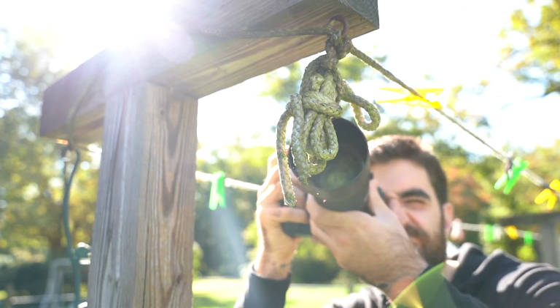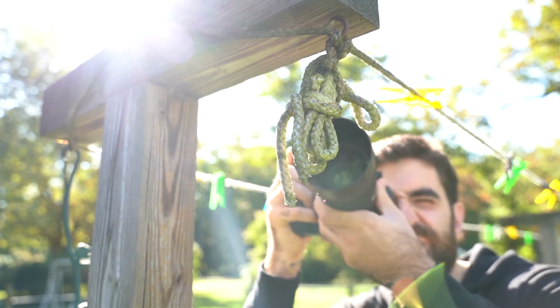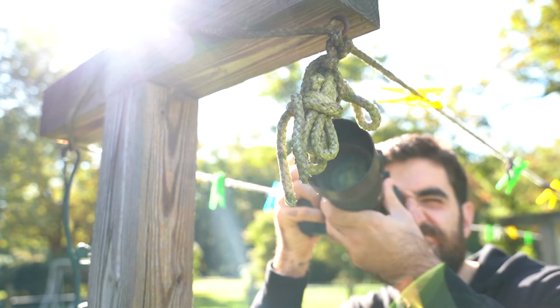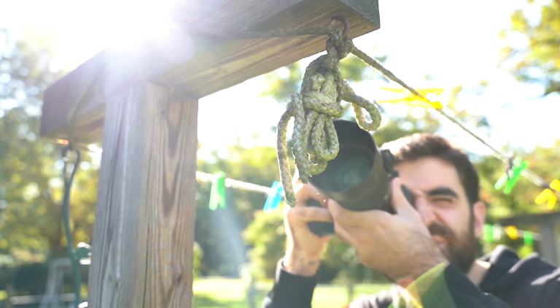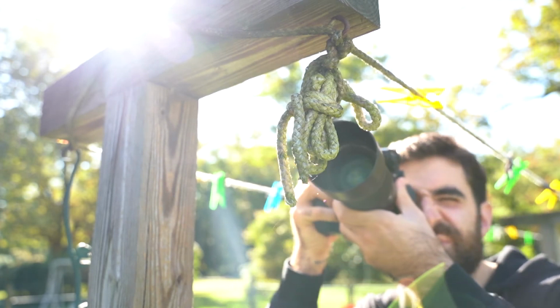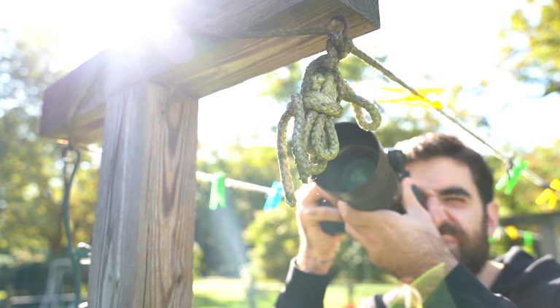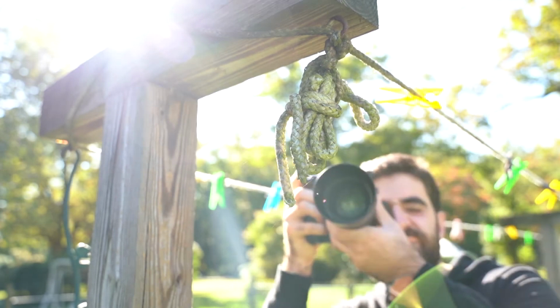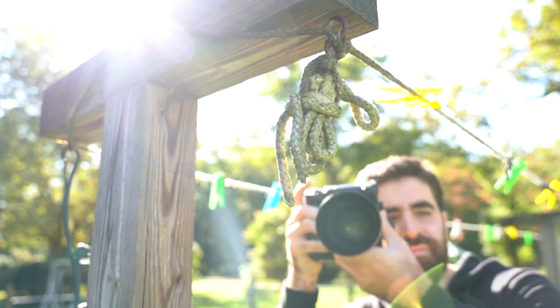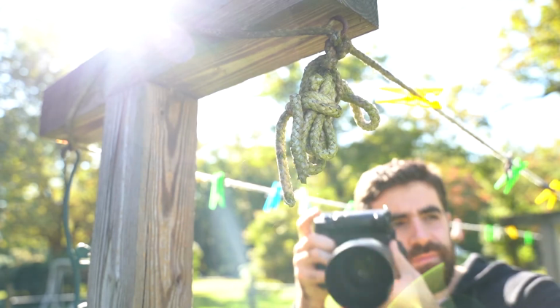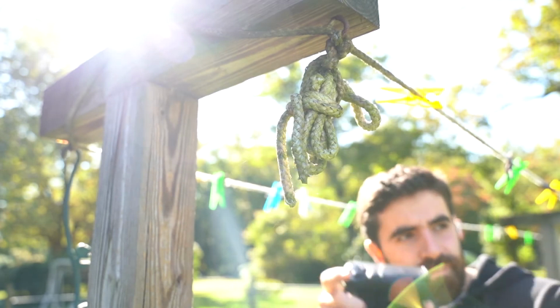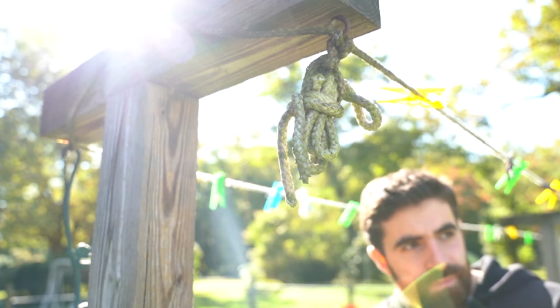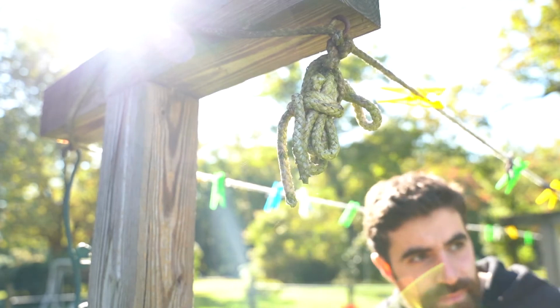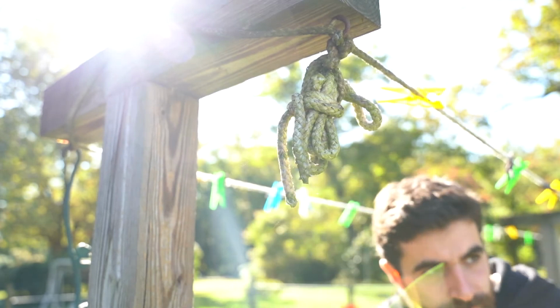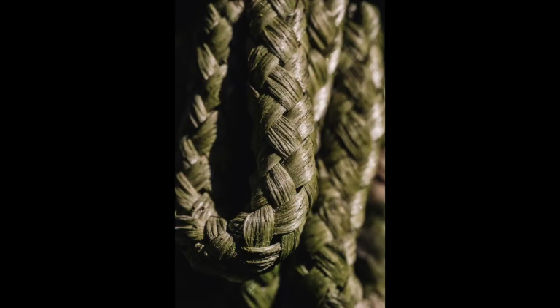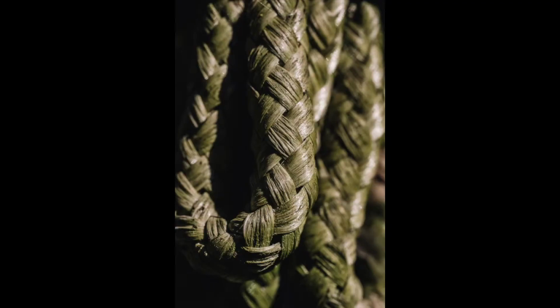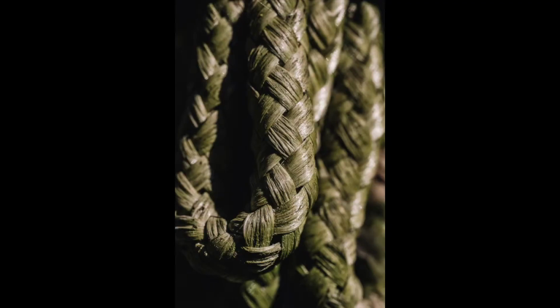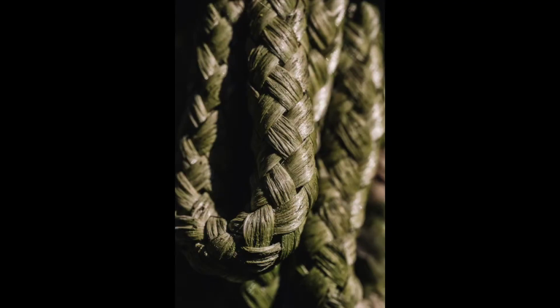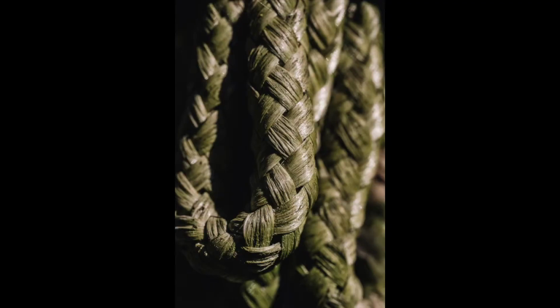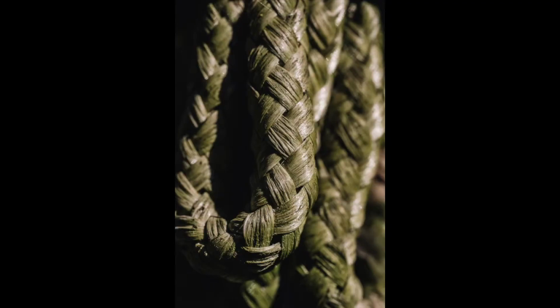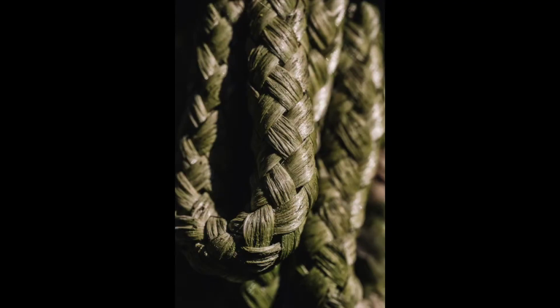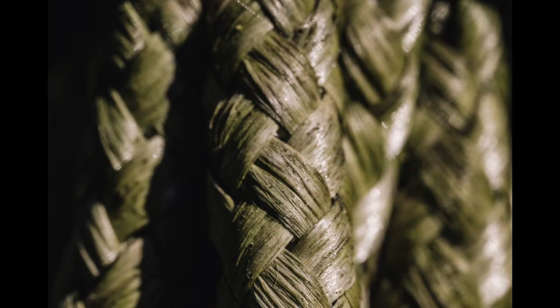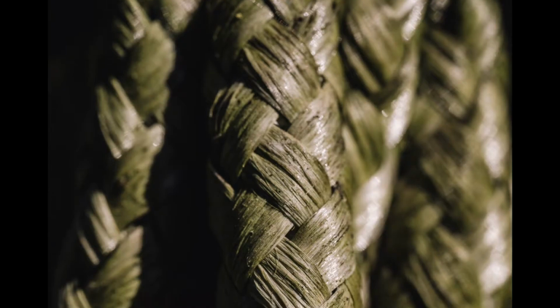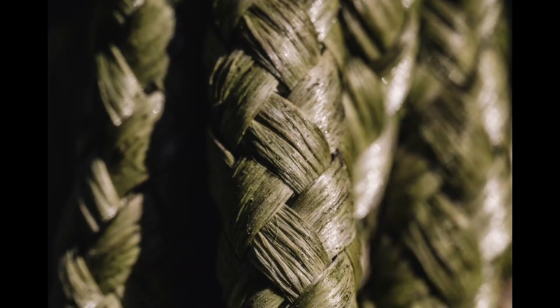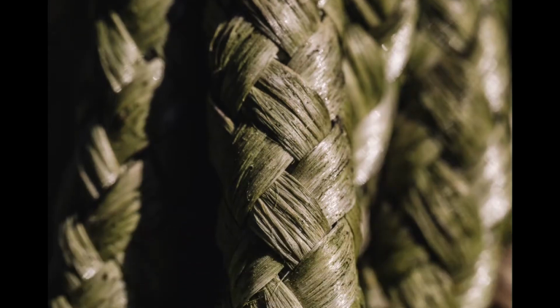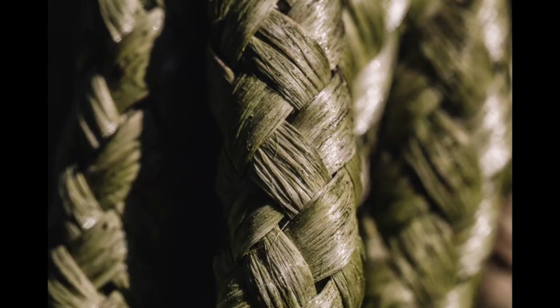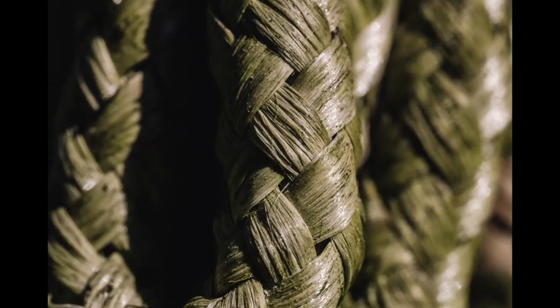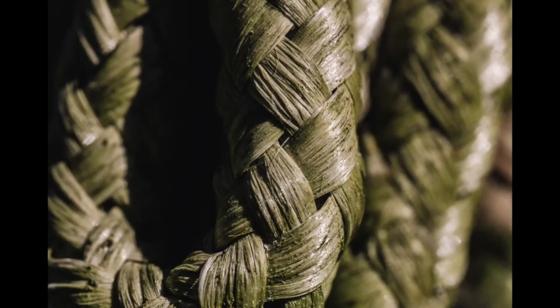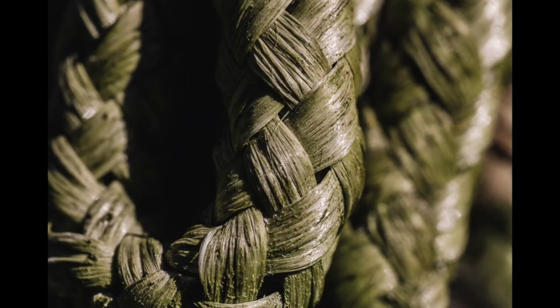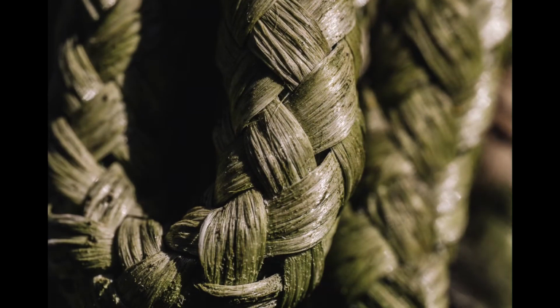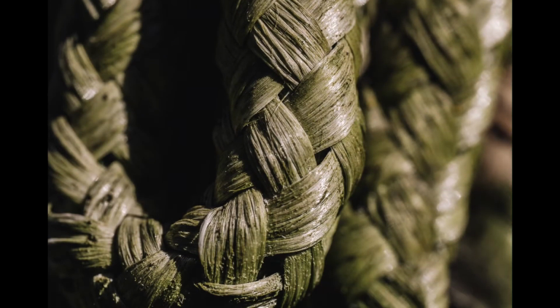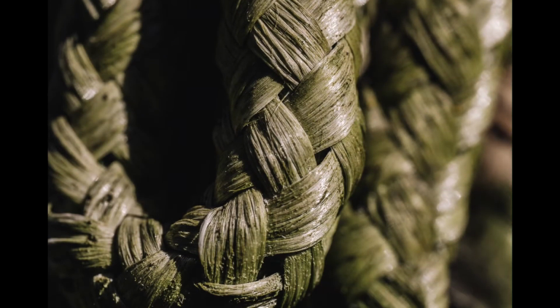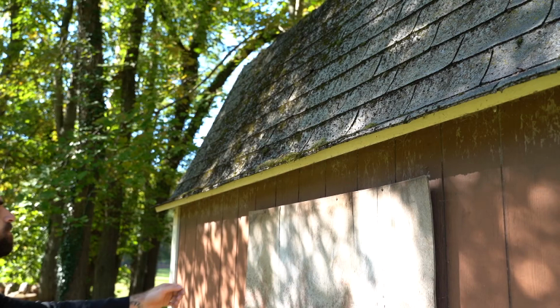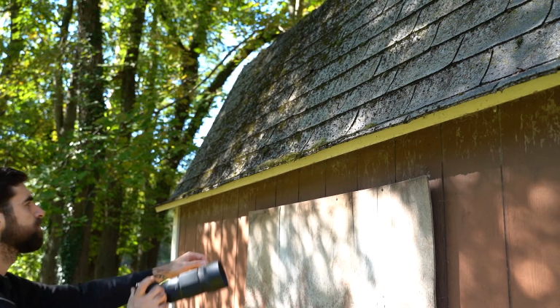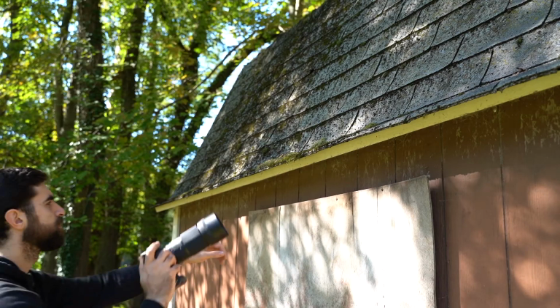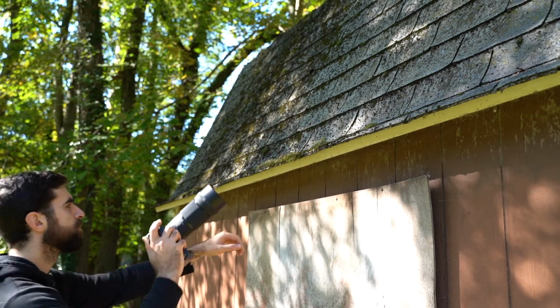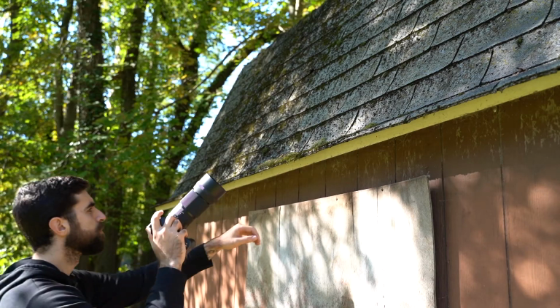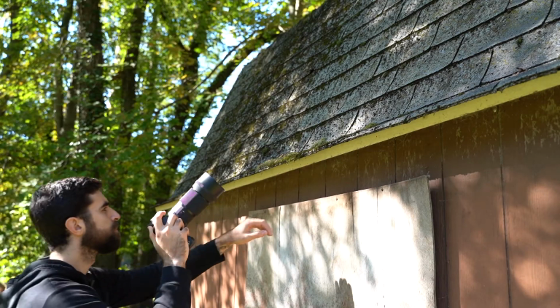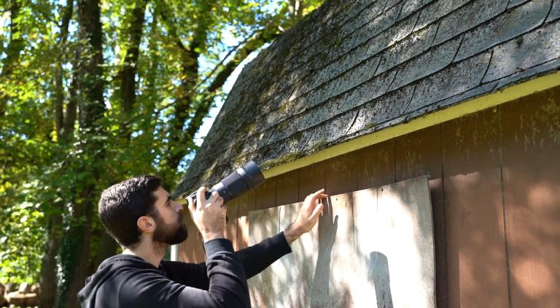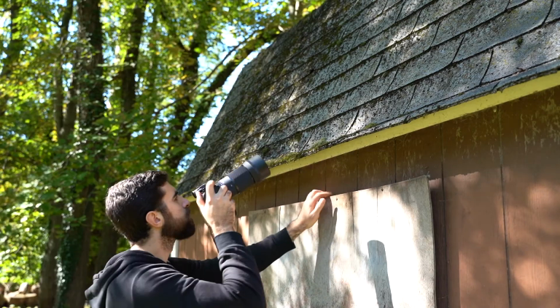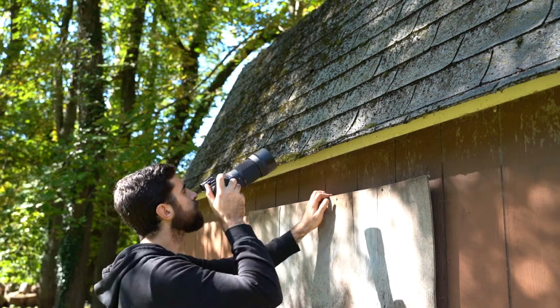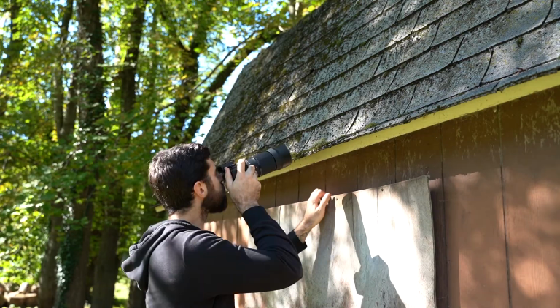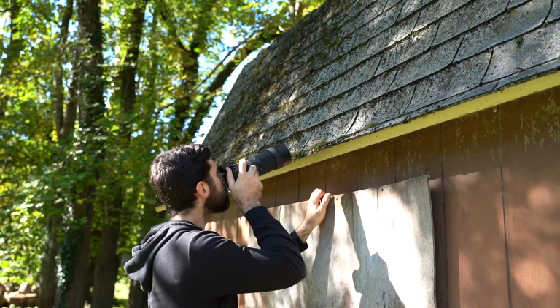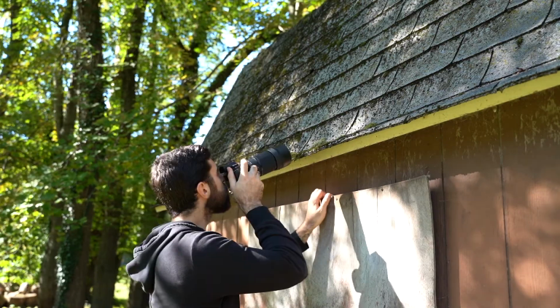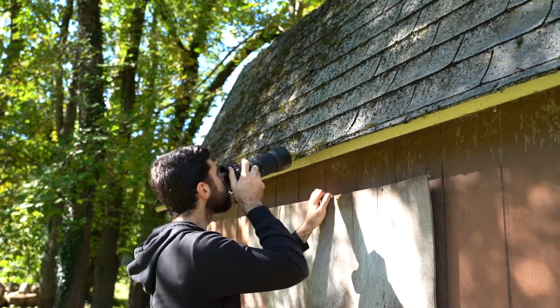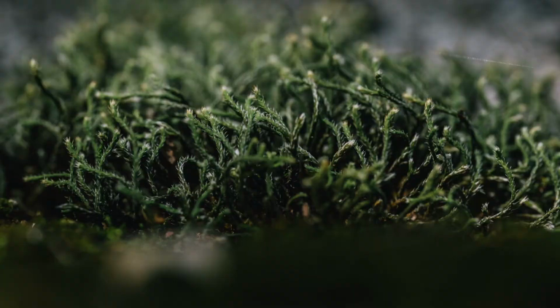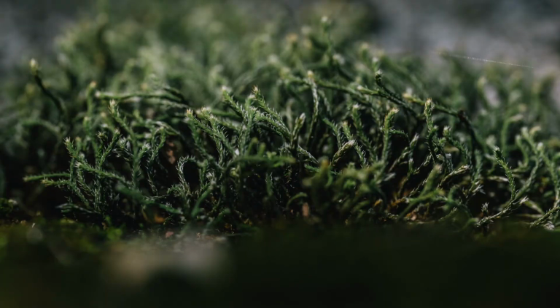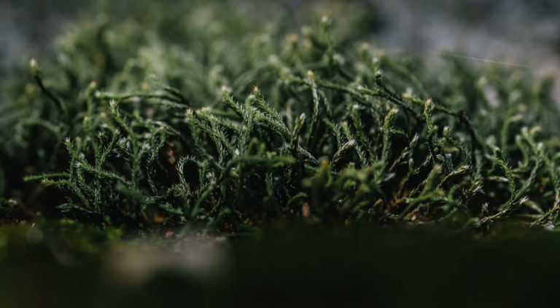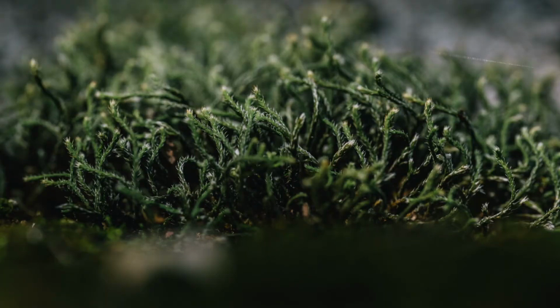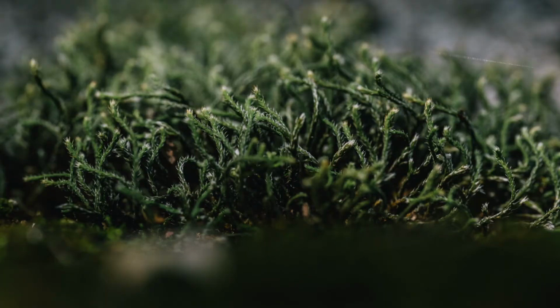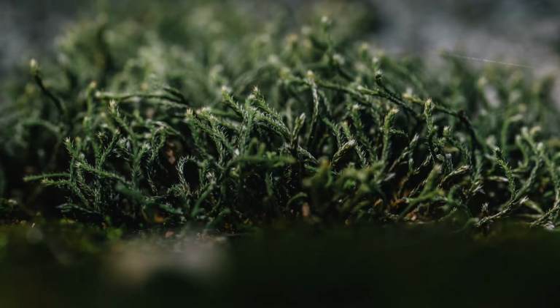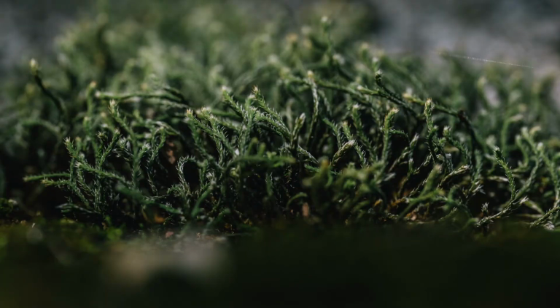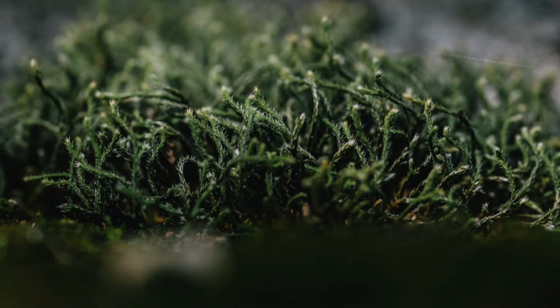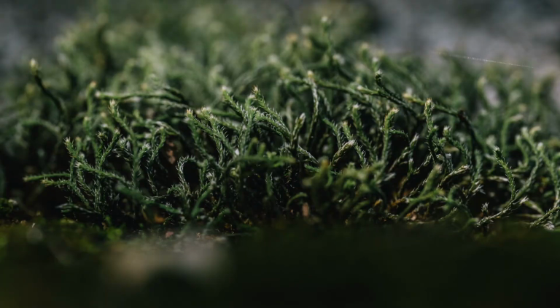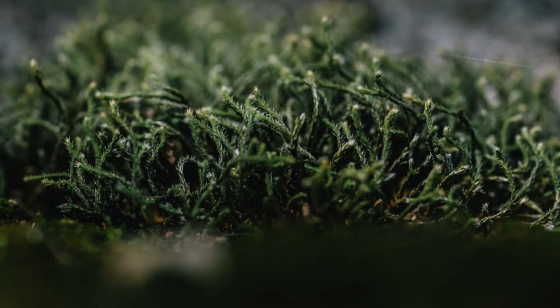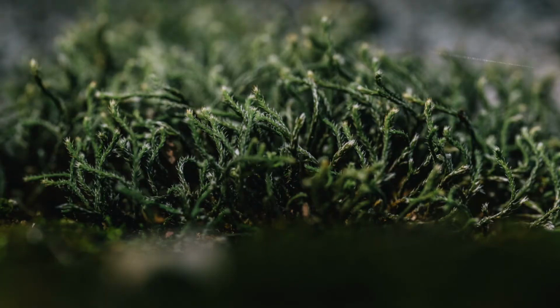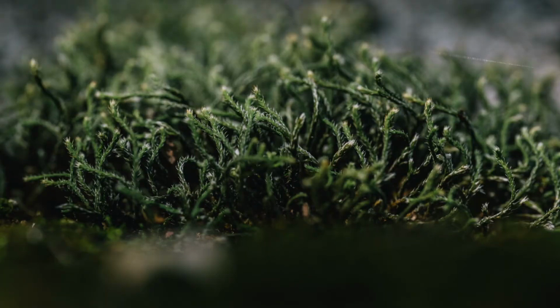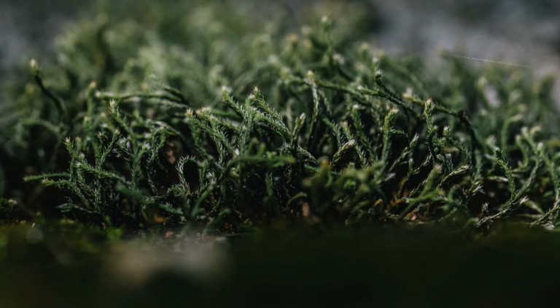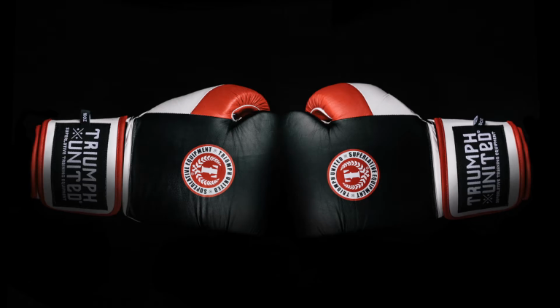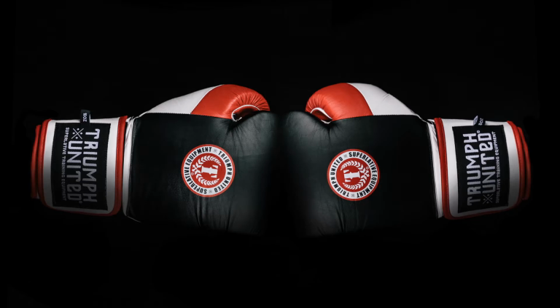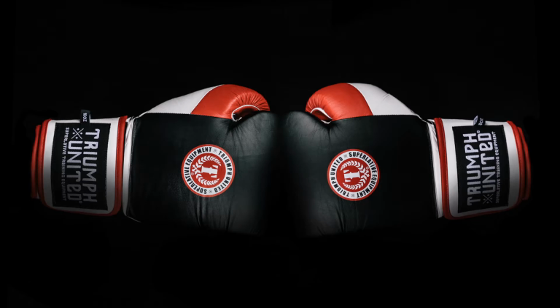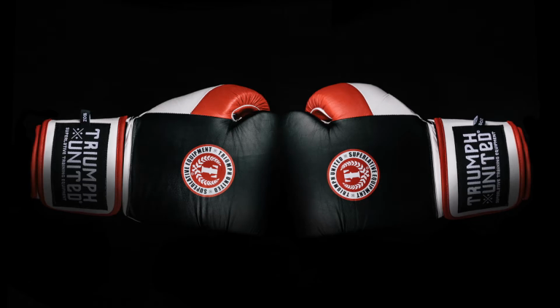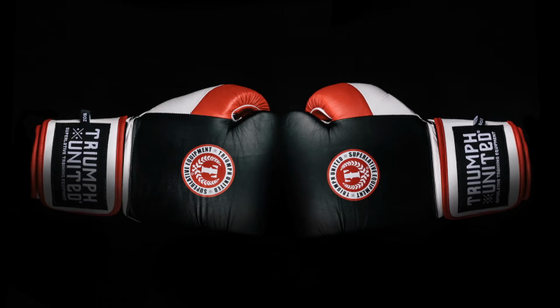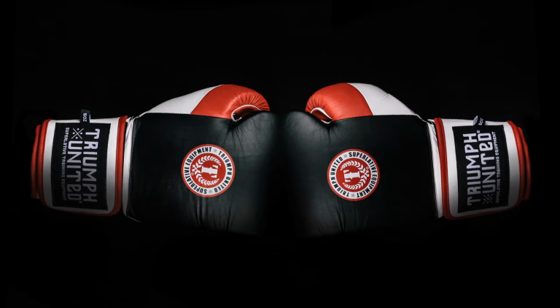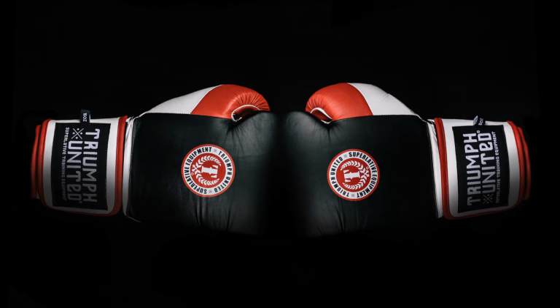I got to take it out back behind my house and play with it in the elements. Got some up-close textures and I even took it in the studio to do some product shots as well.